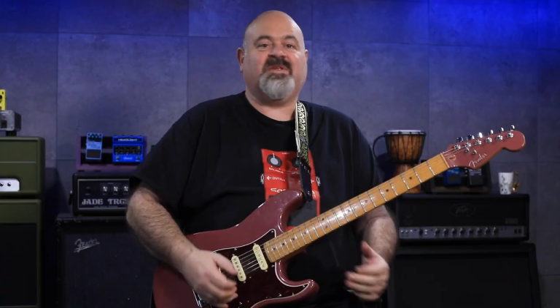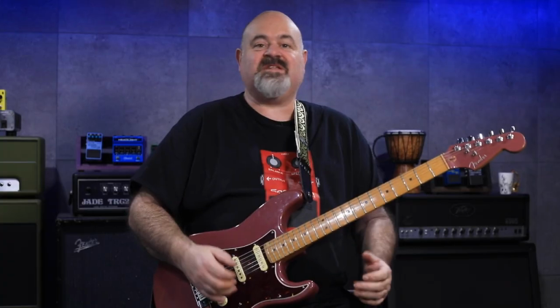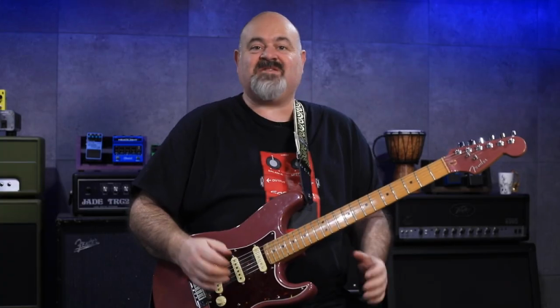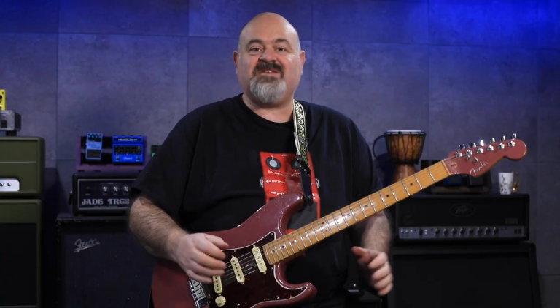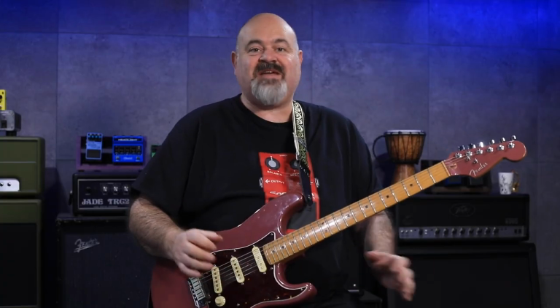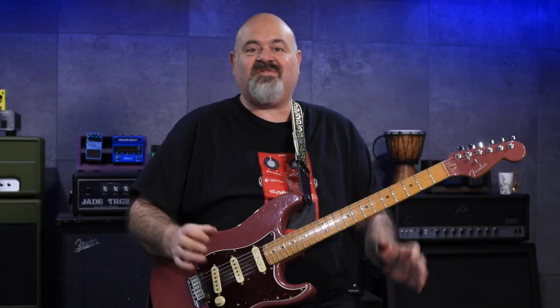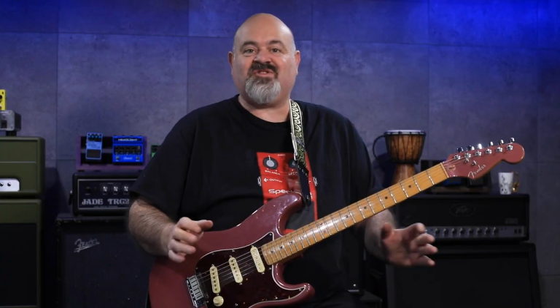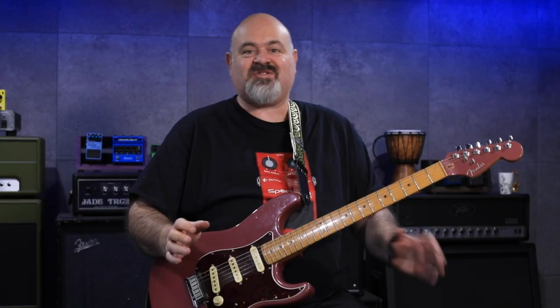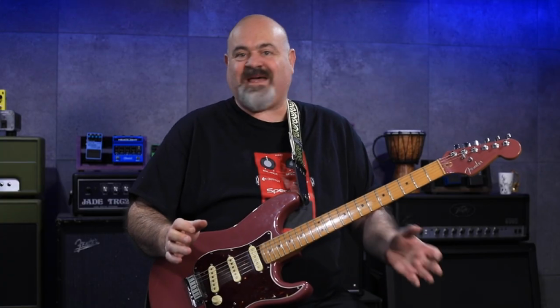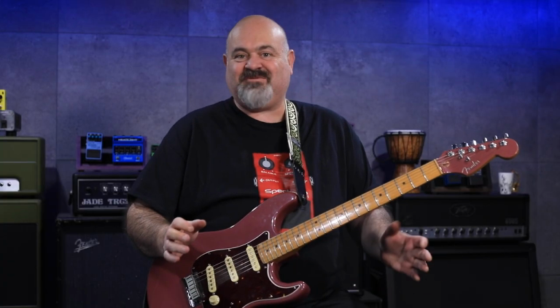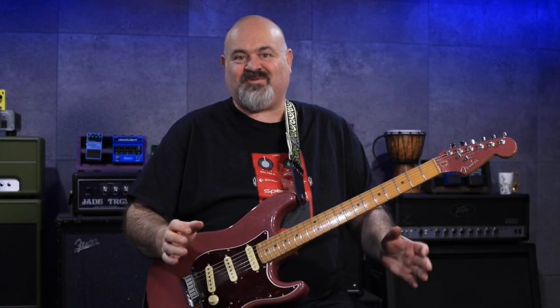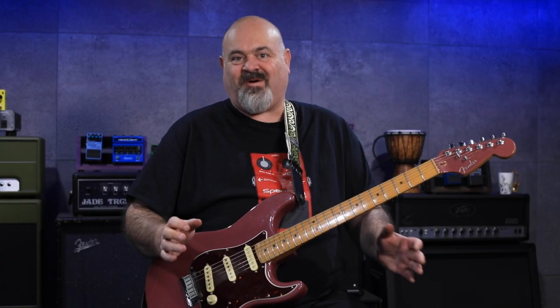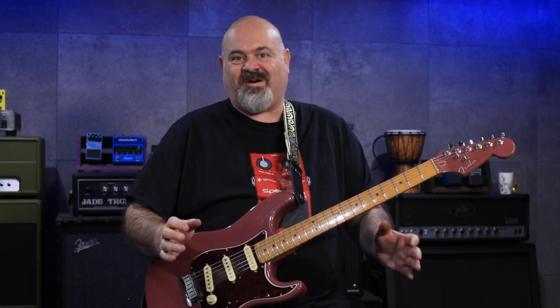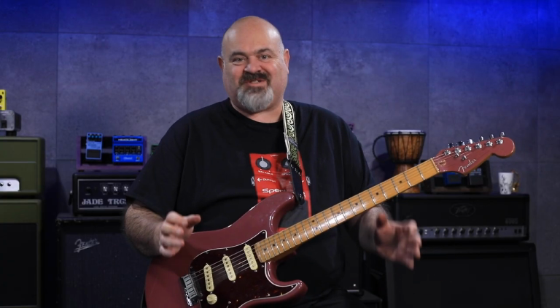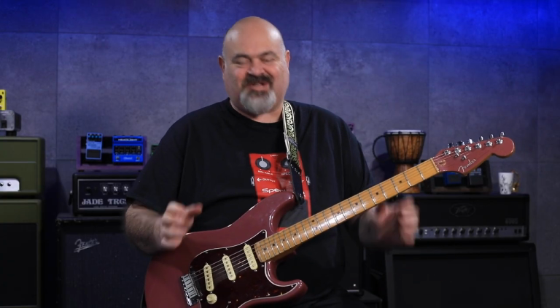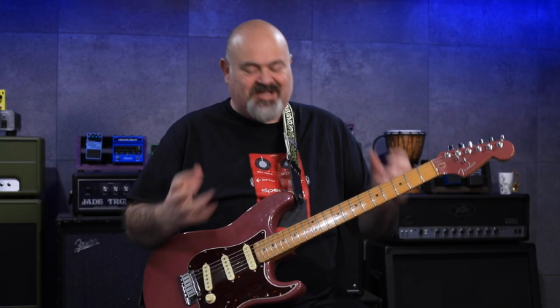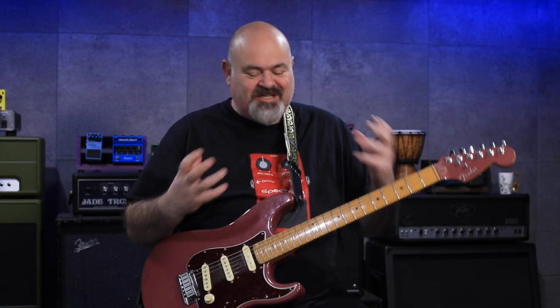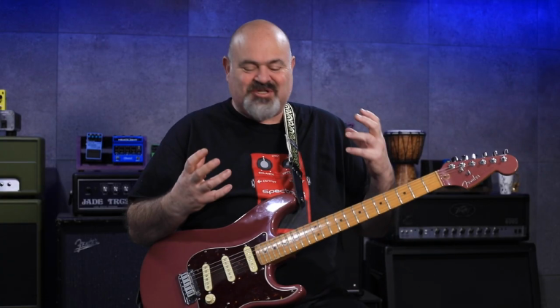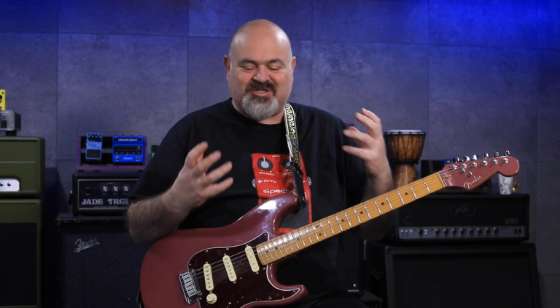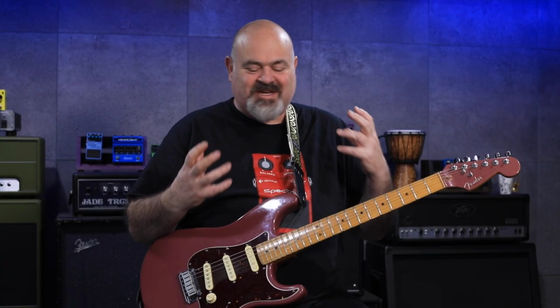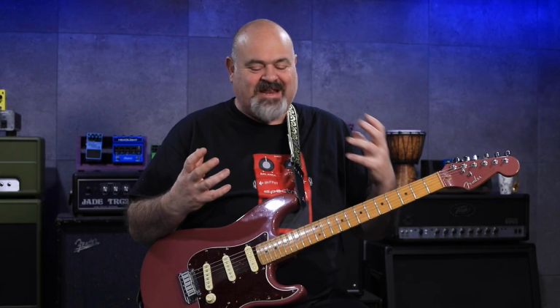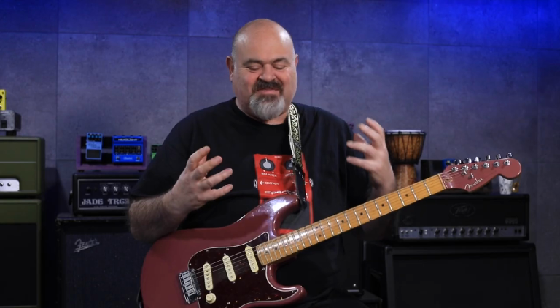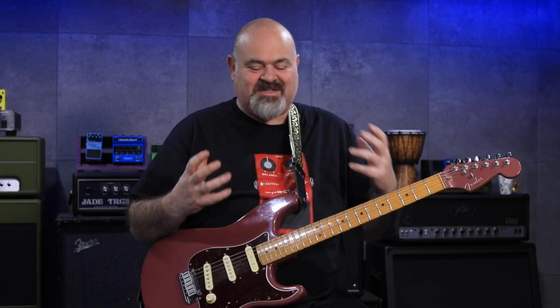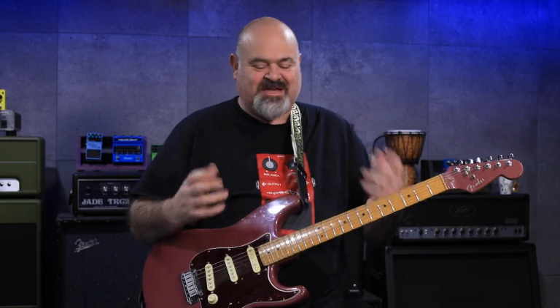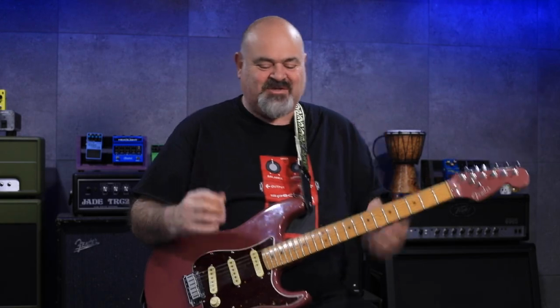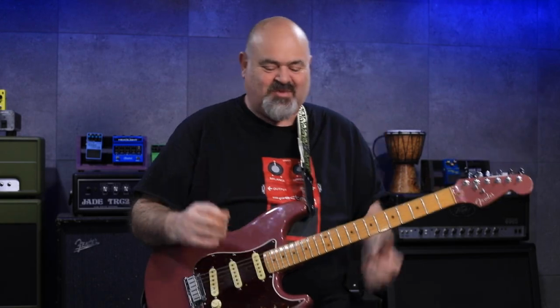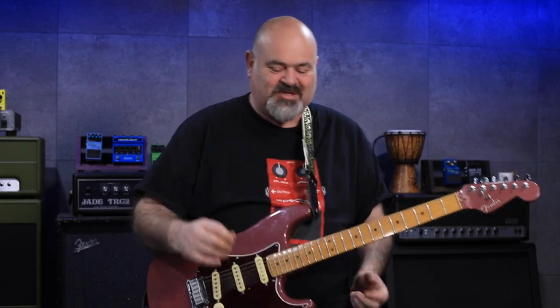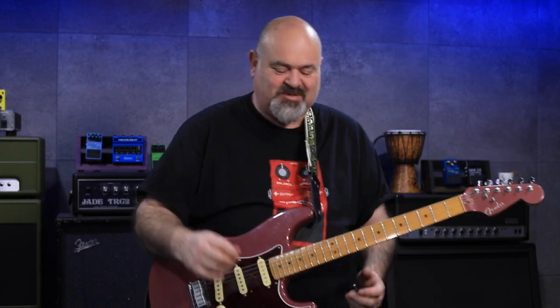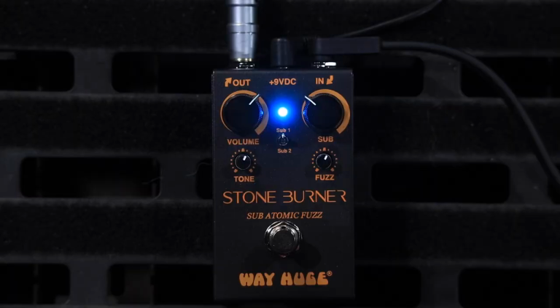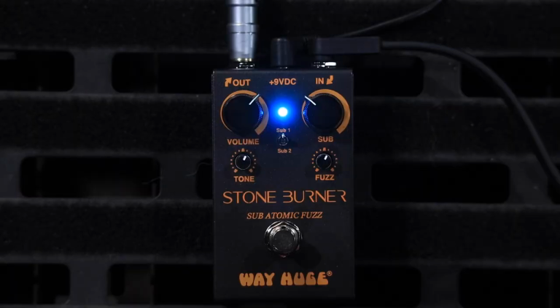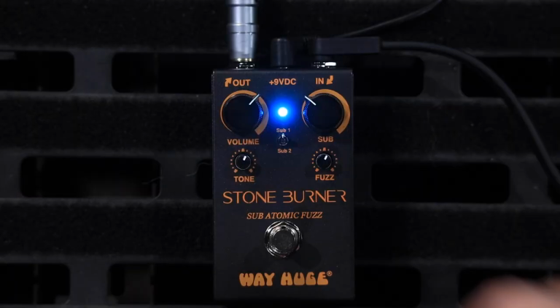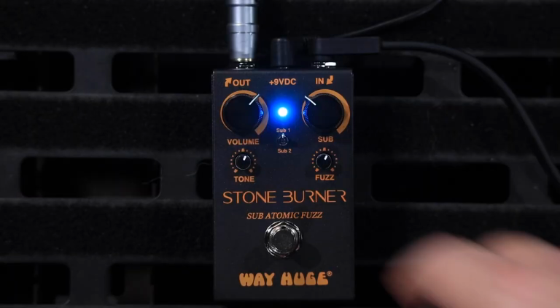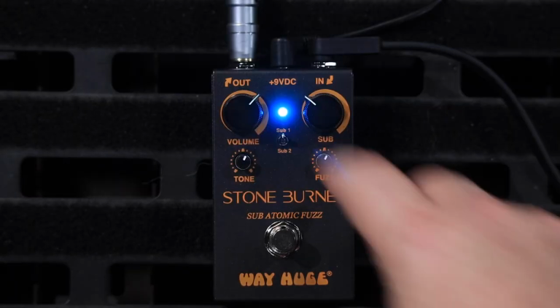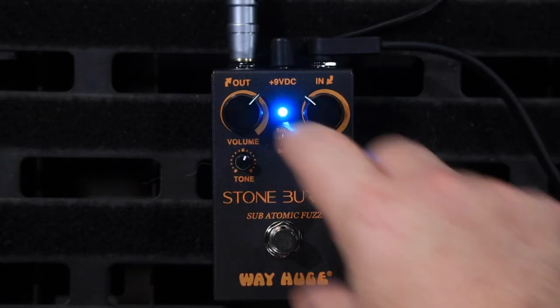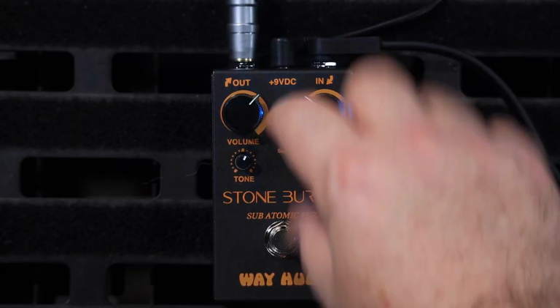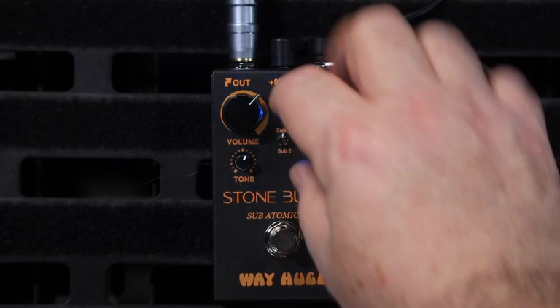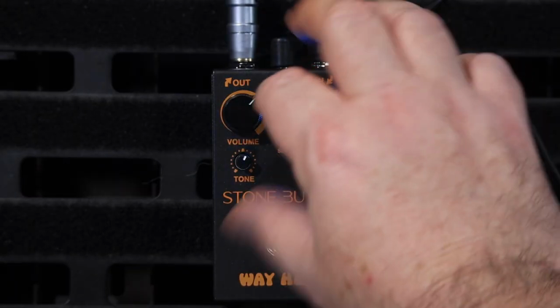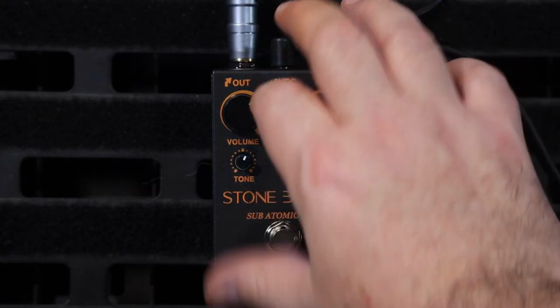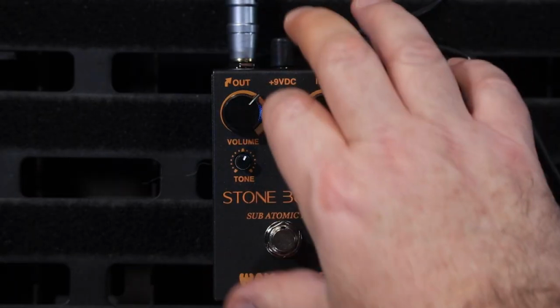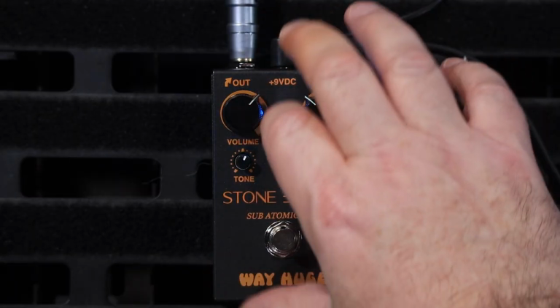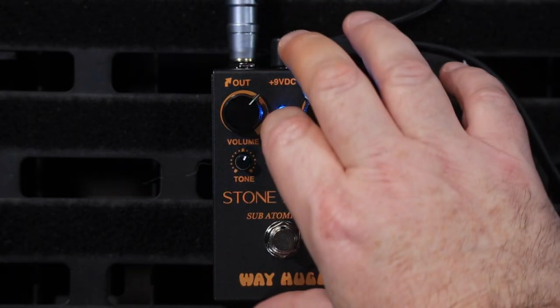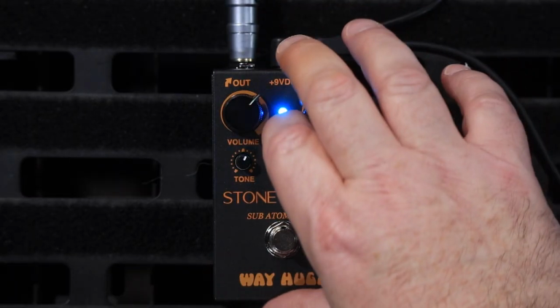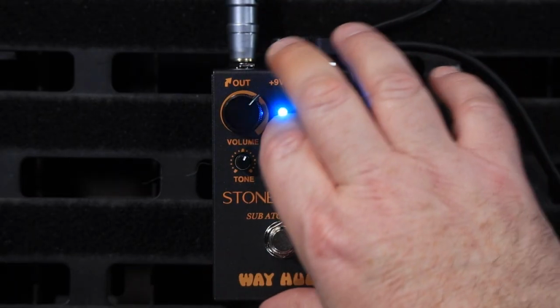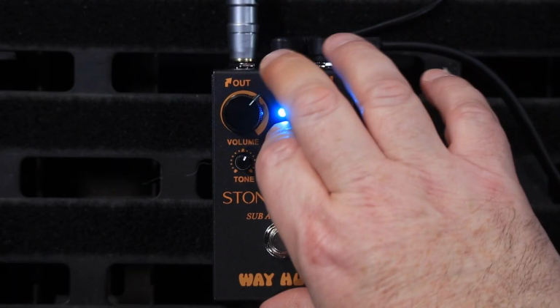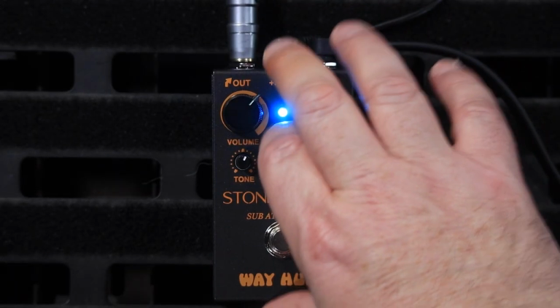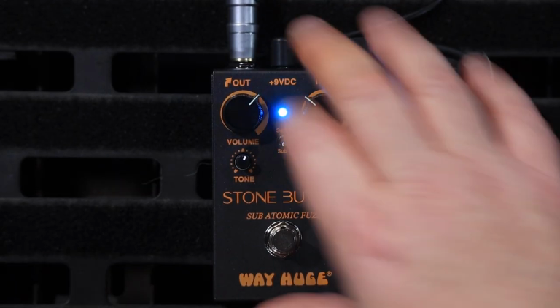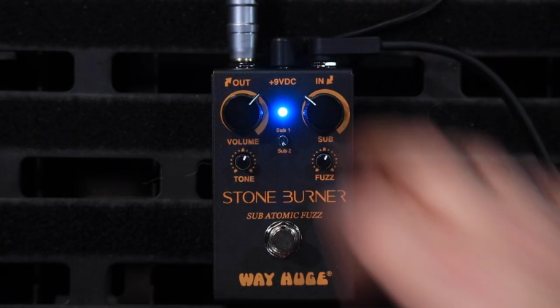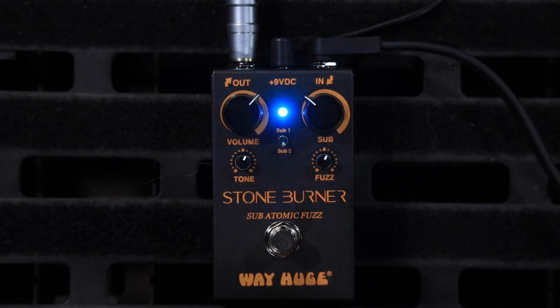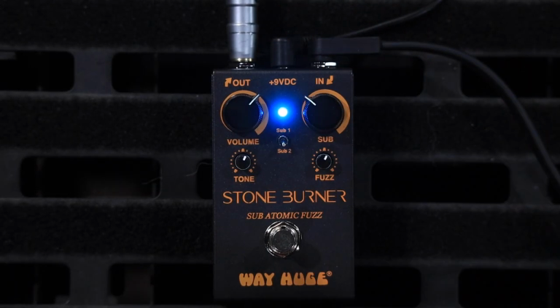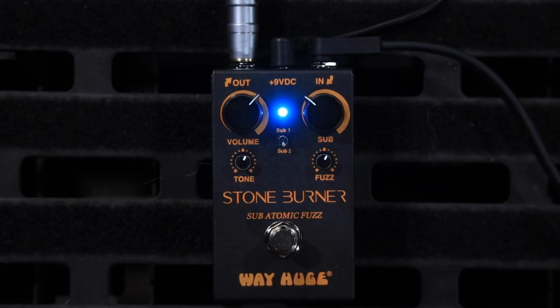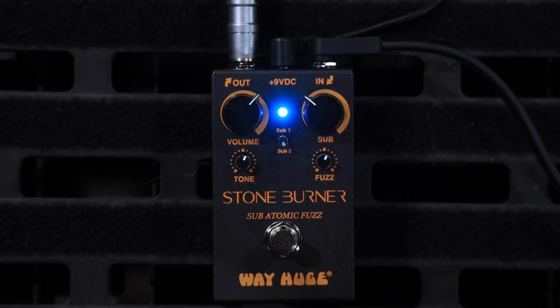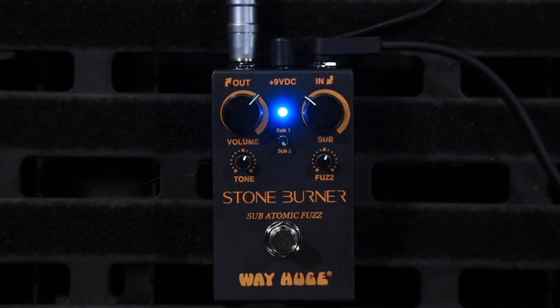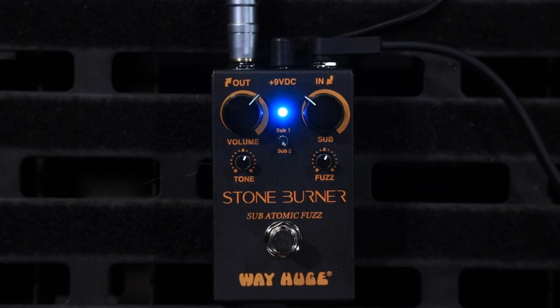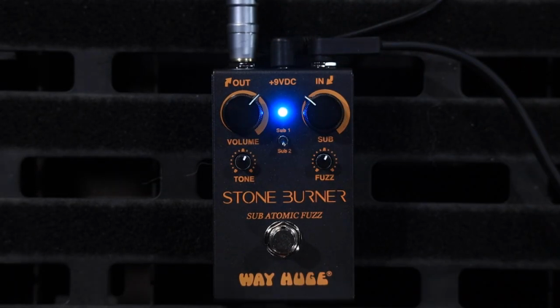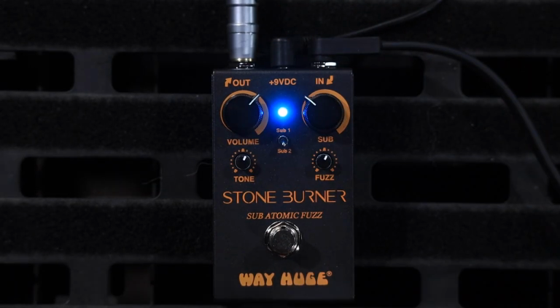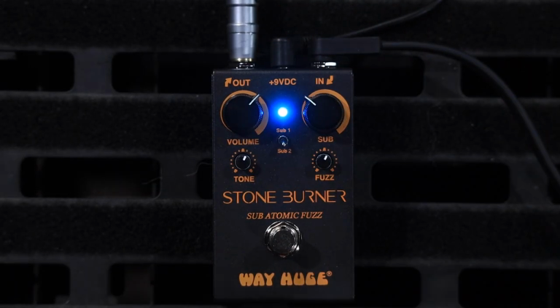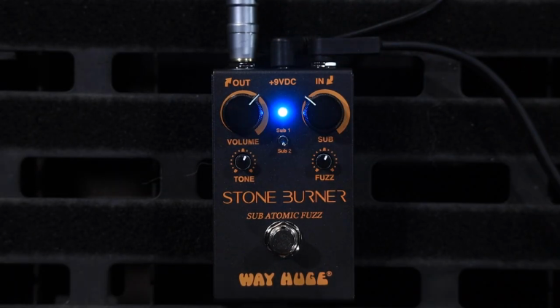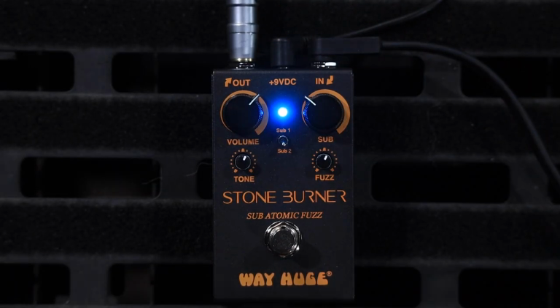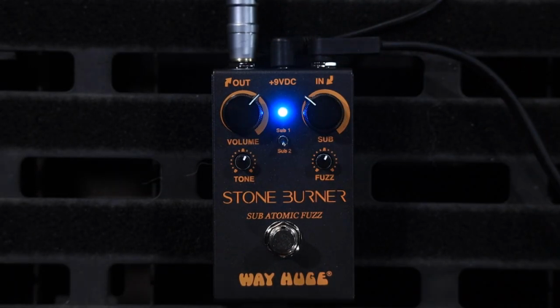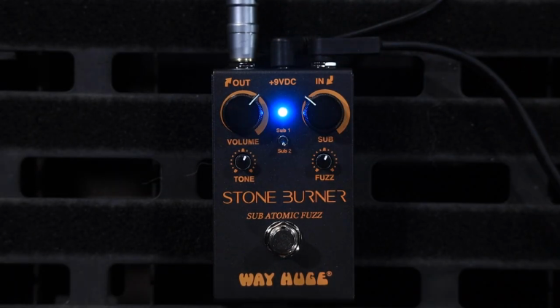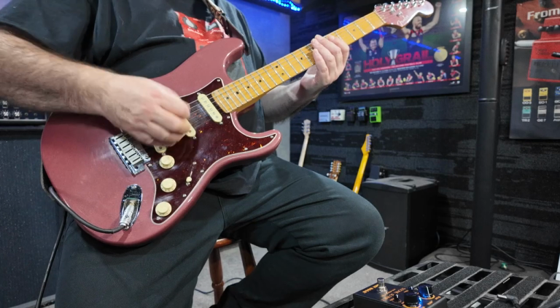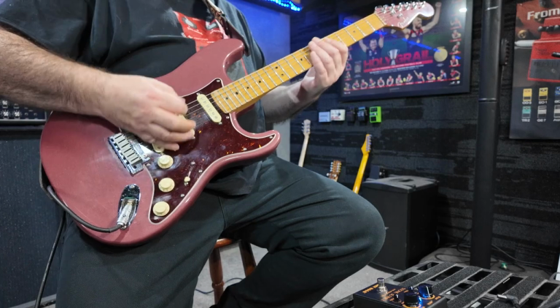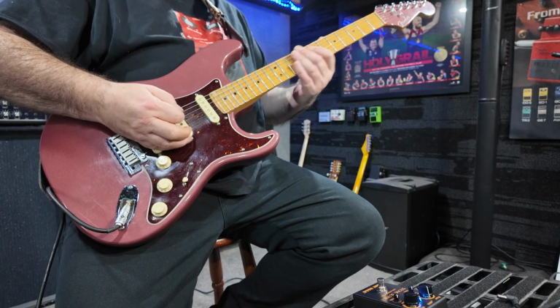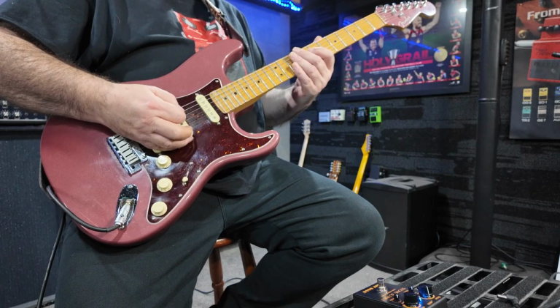It's never the same twice. The glitches are never the same twice, which is what makes it awesome. I'm going to flick it down to the sub-two octave.